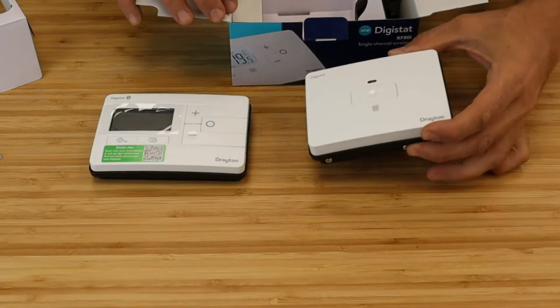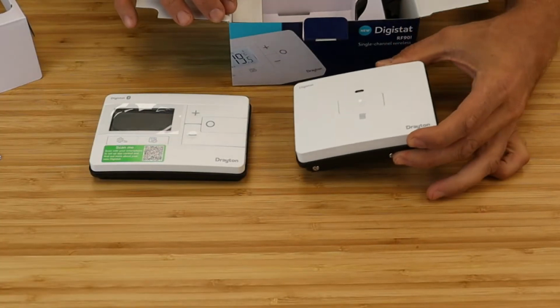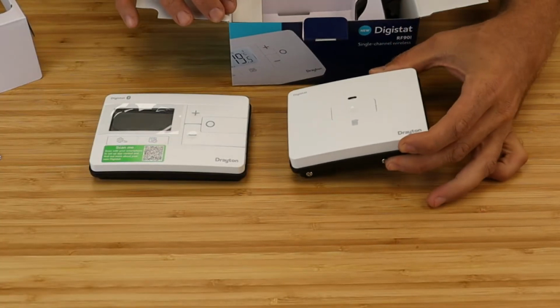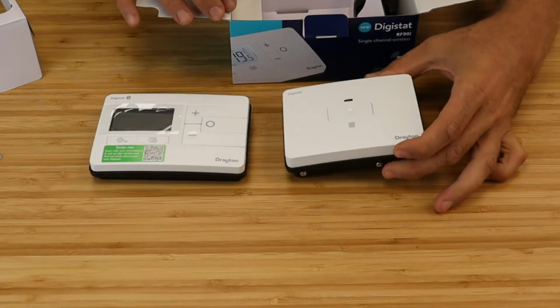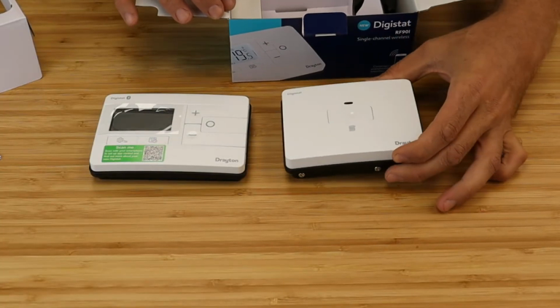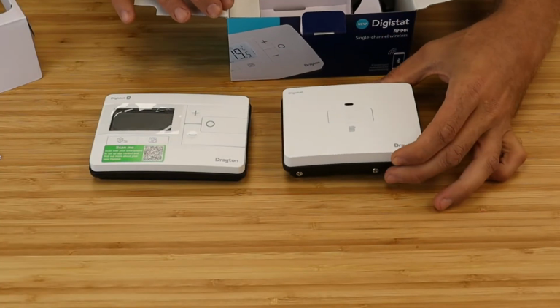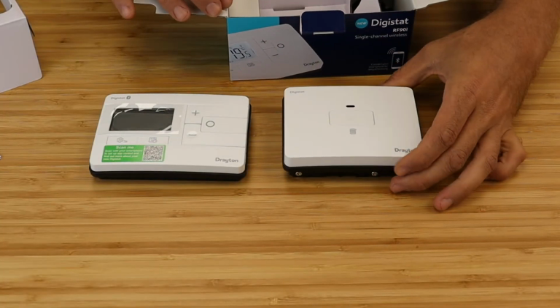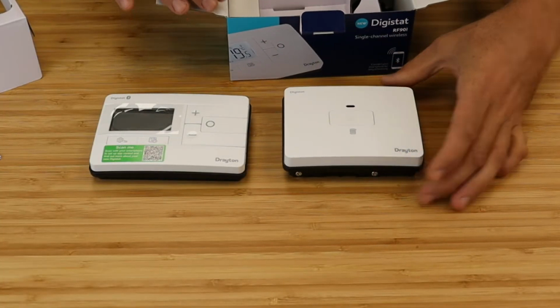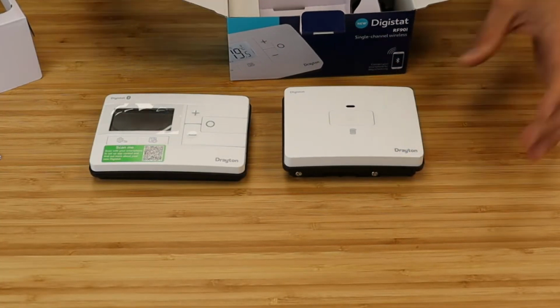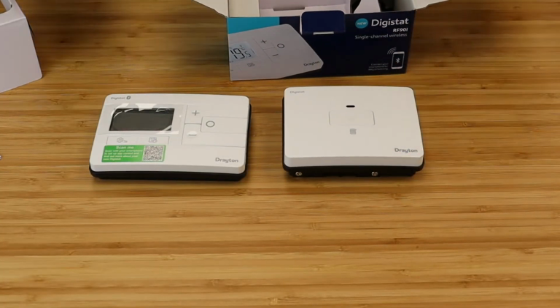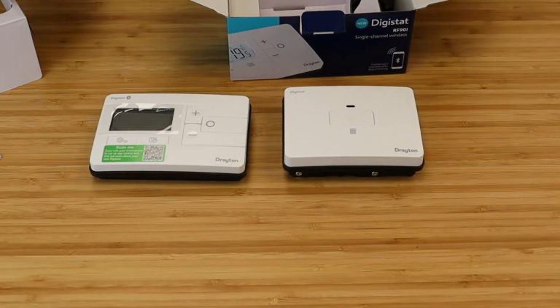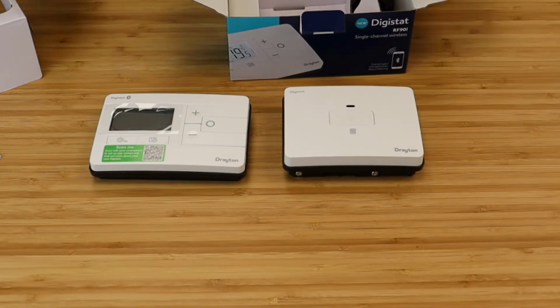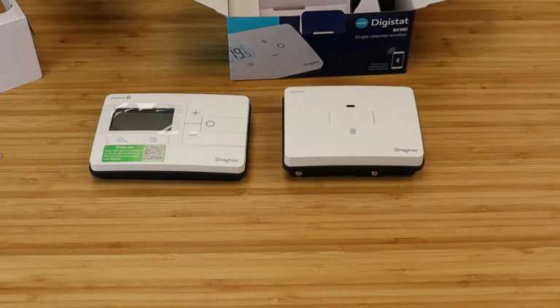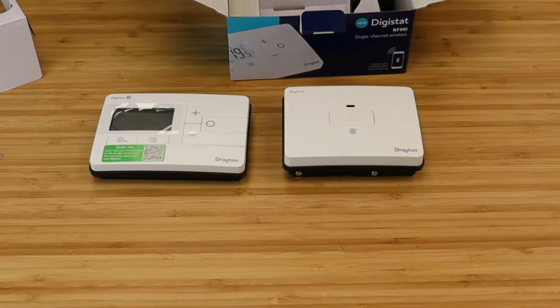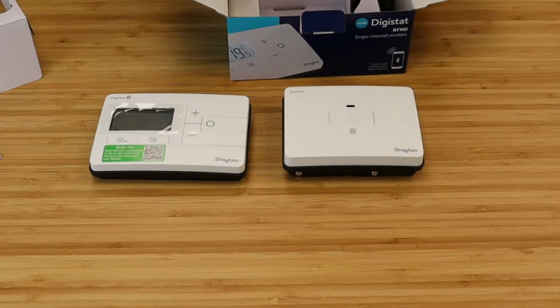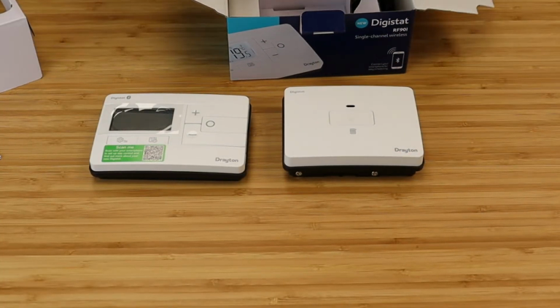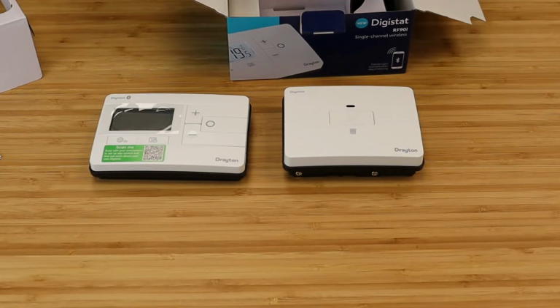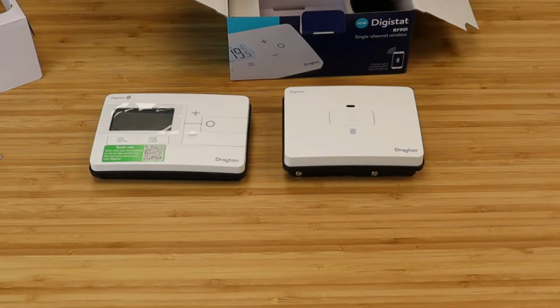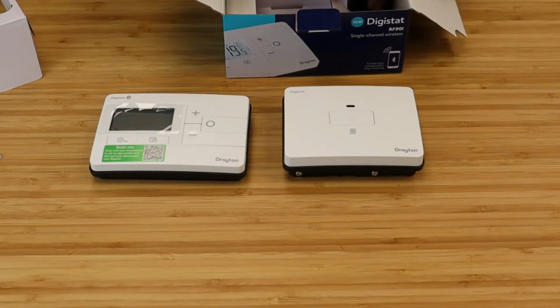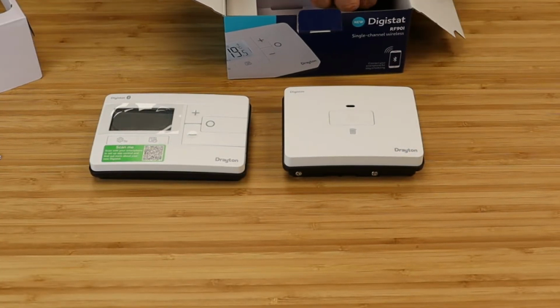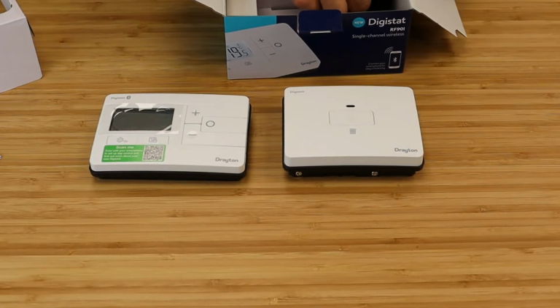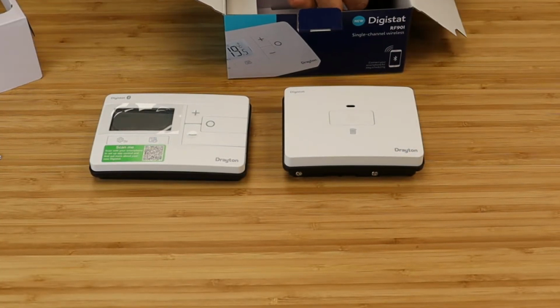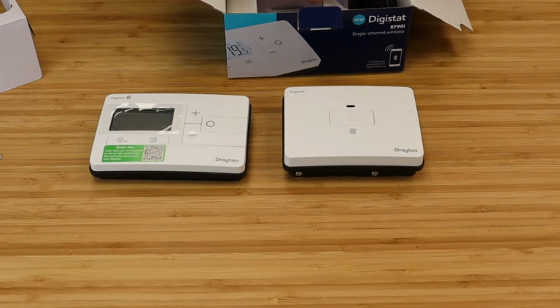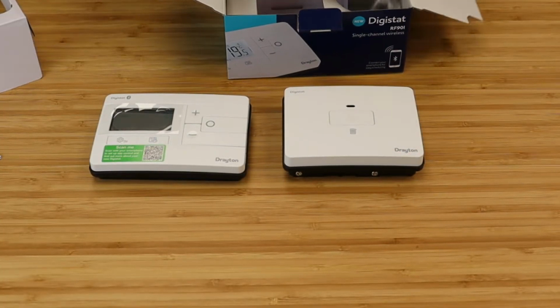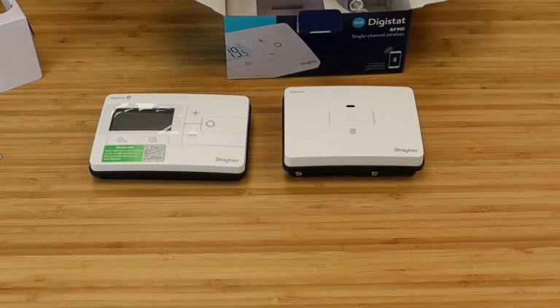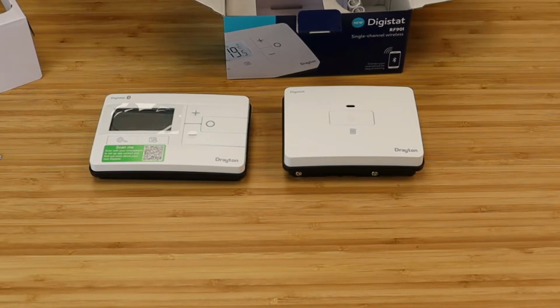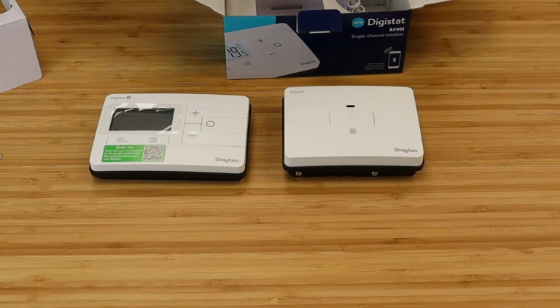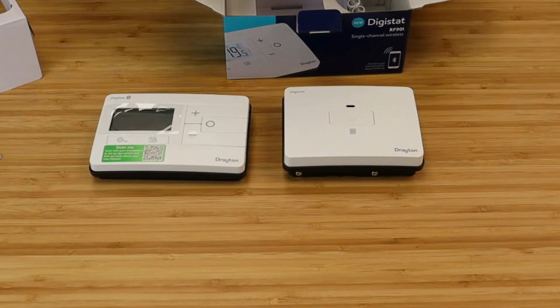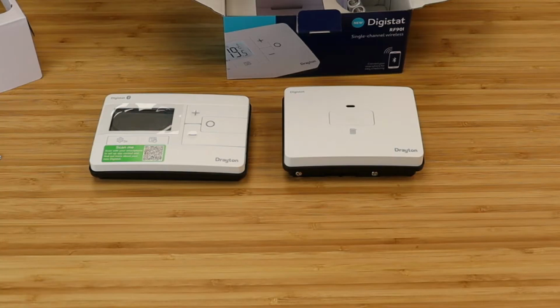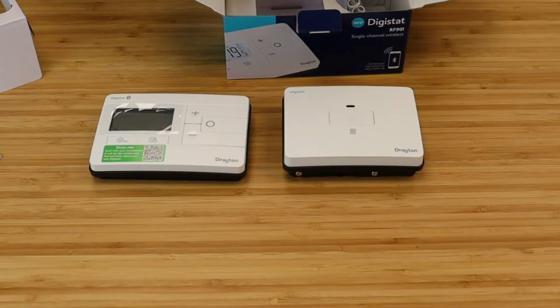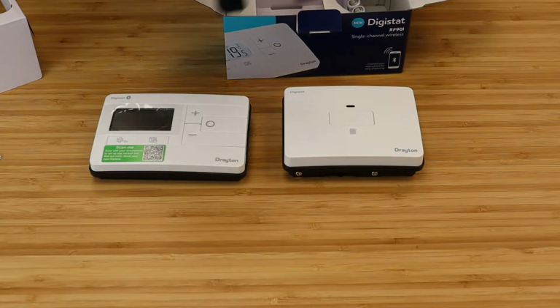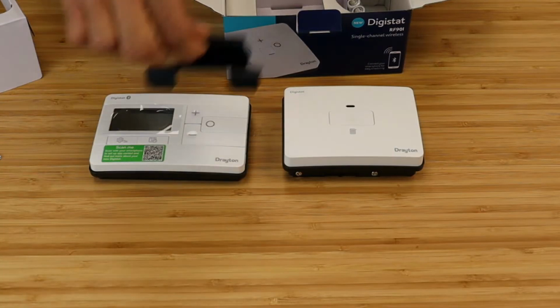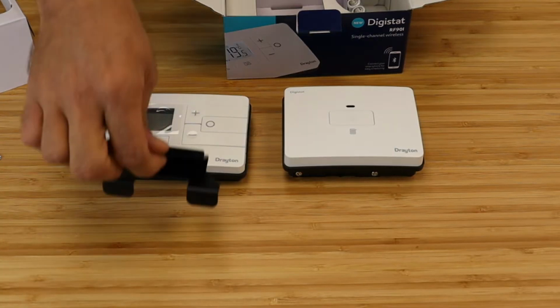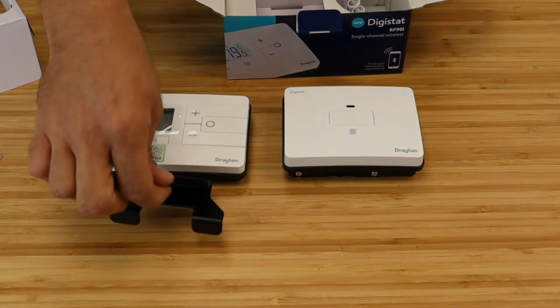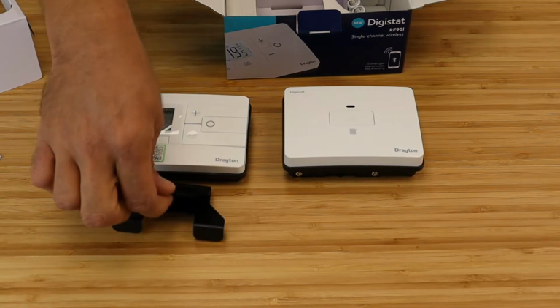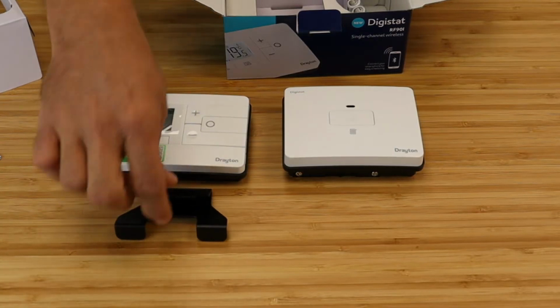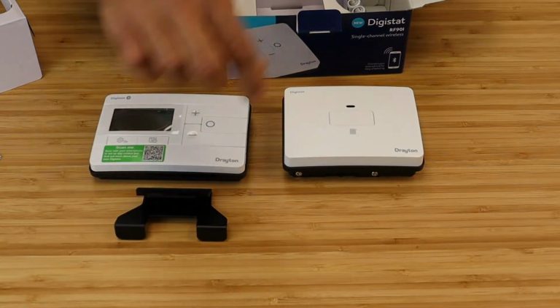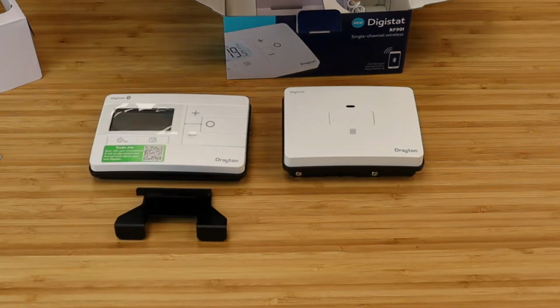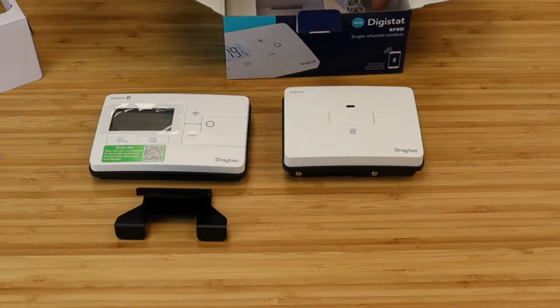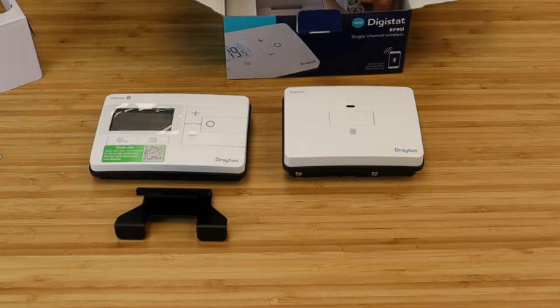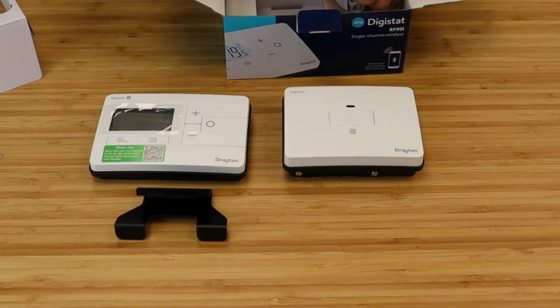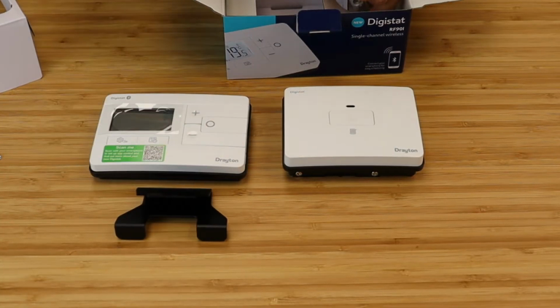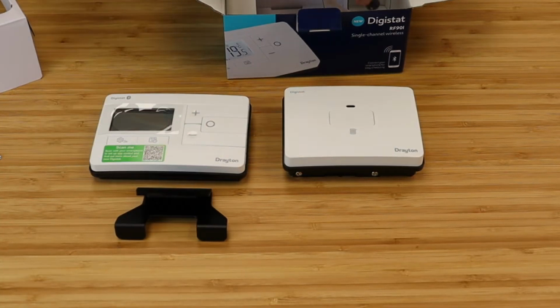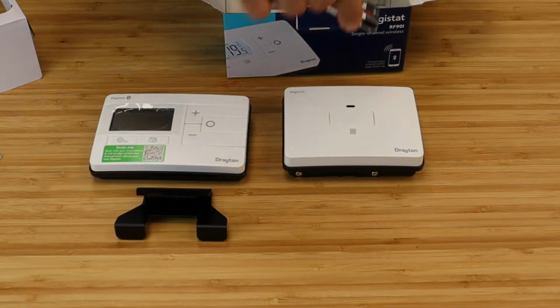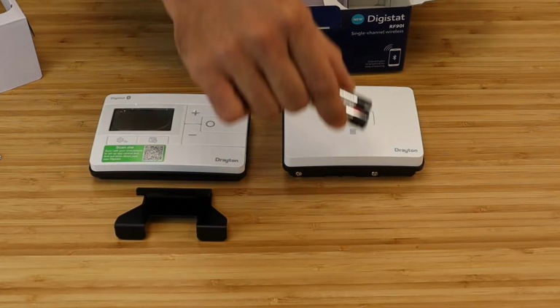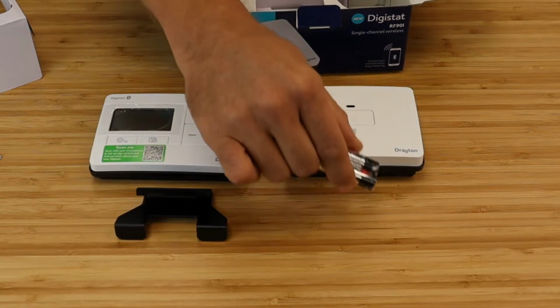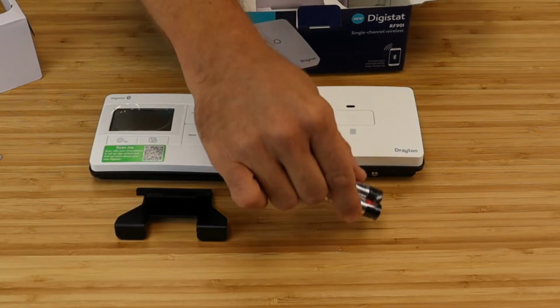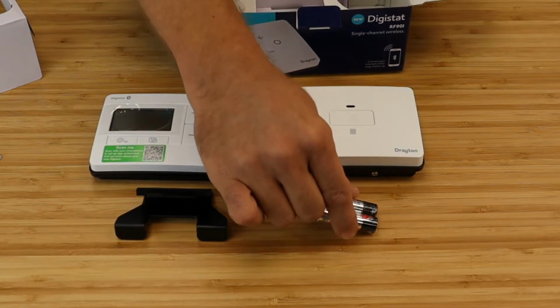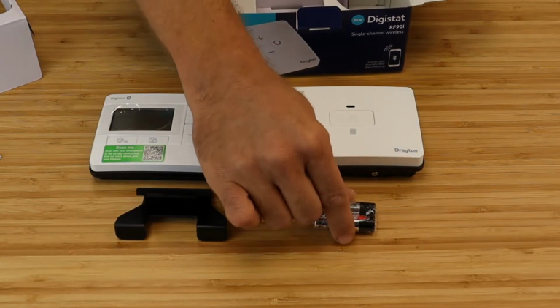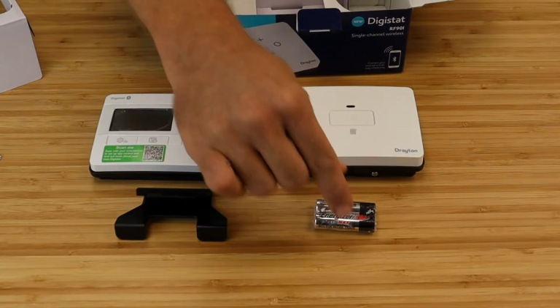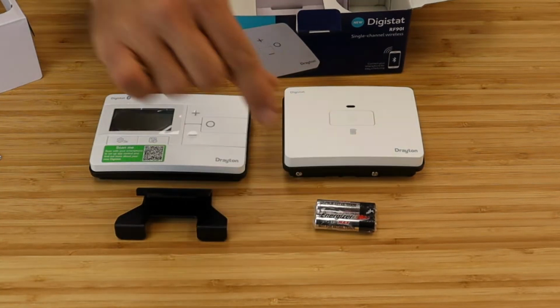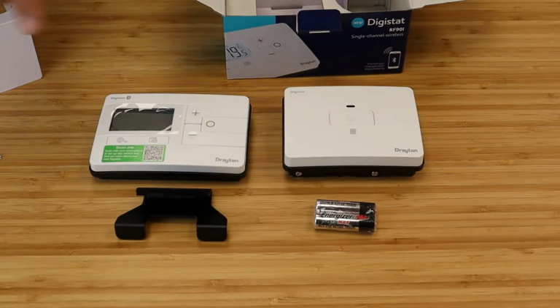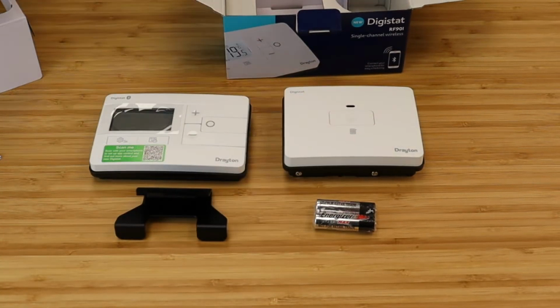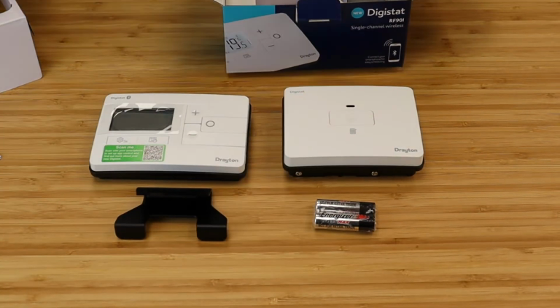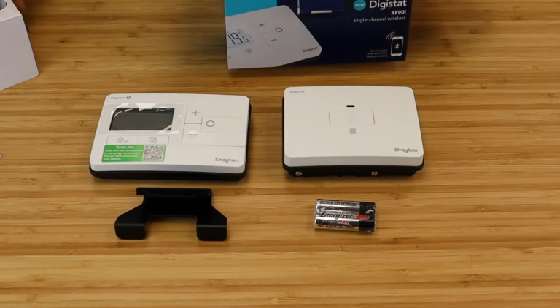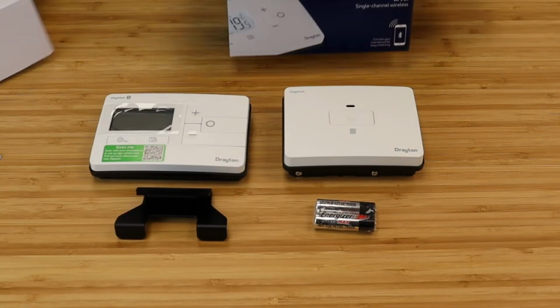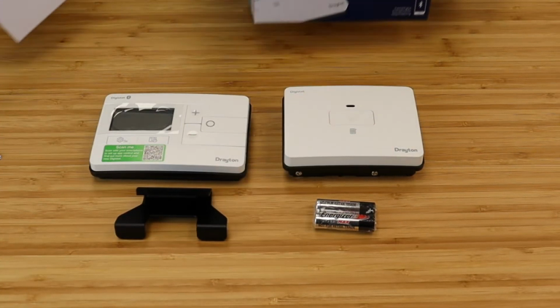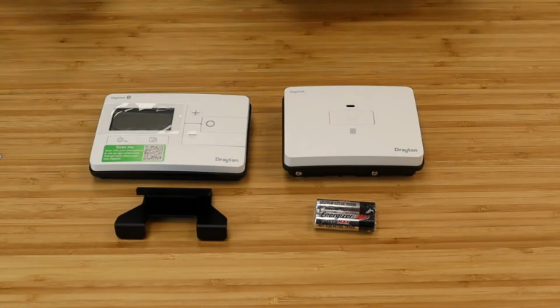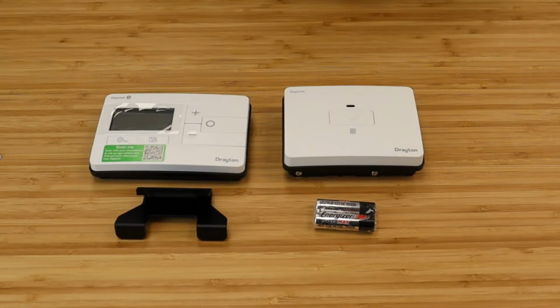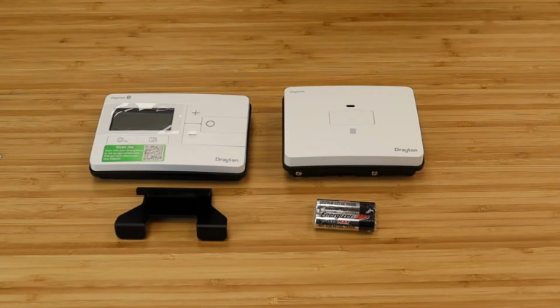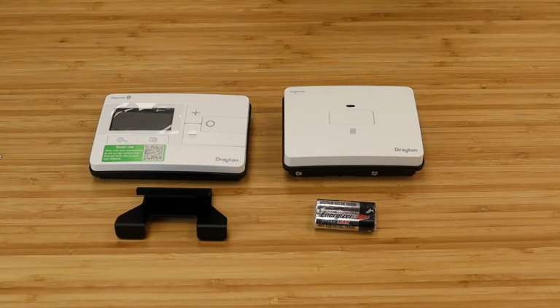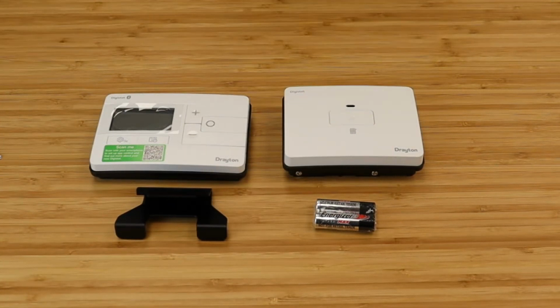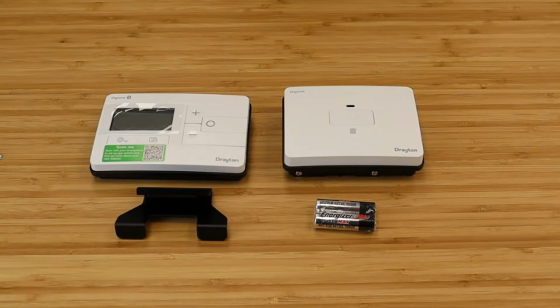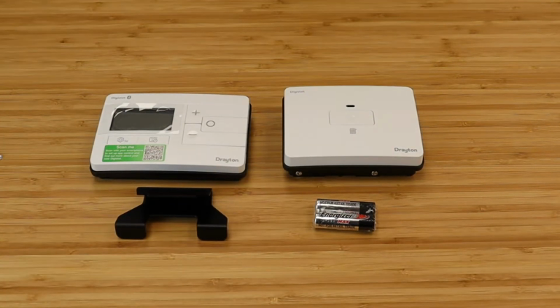In the box you get the RF90T wireless thermostat, the wireless receiver with backplate, and a set of batteries and table stand.